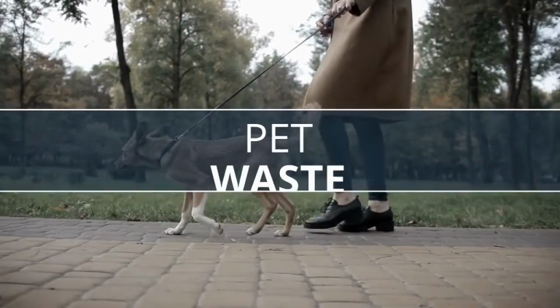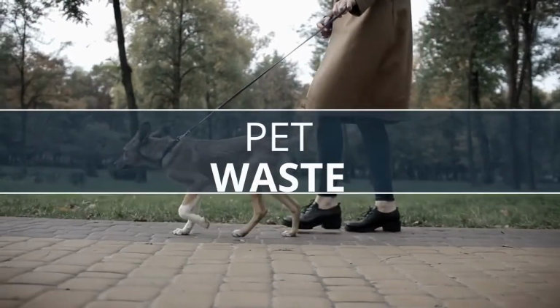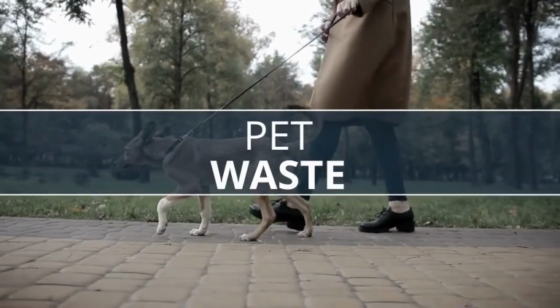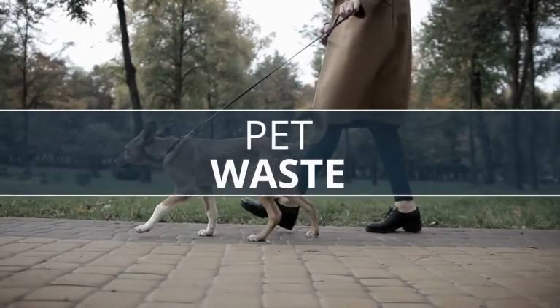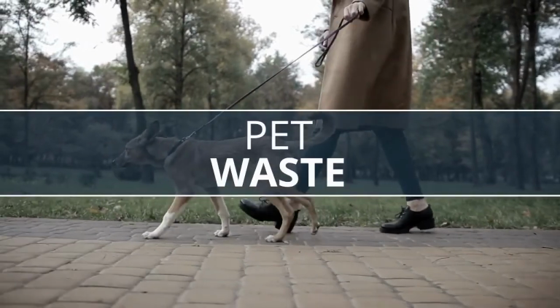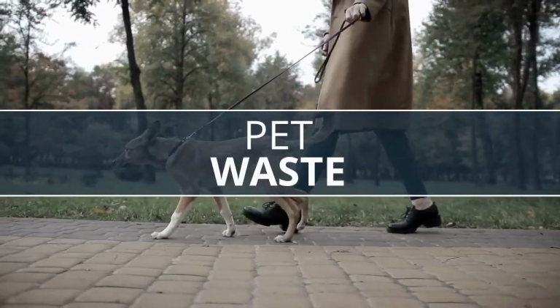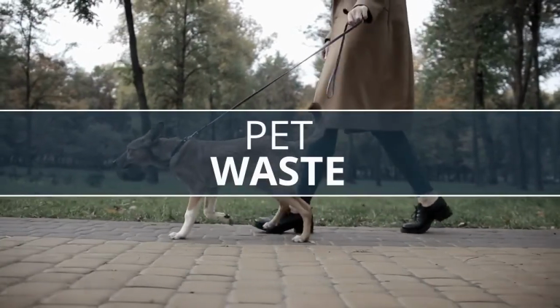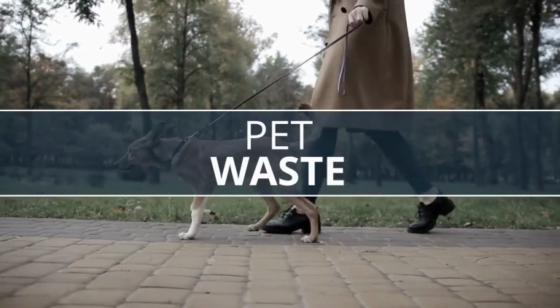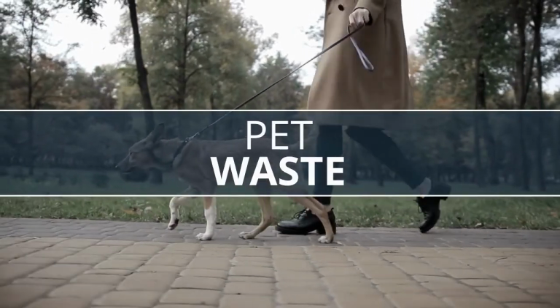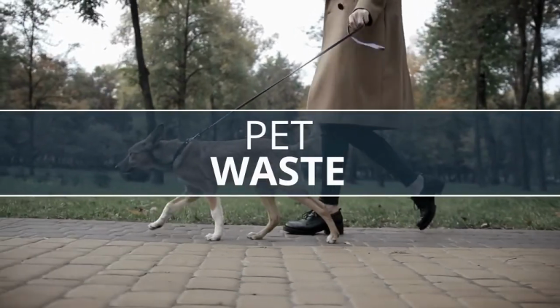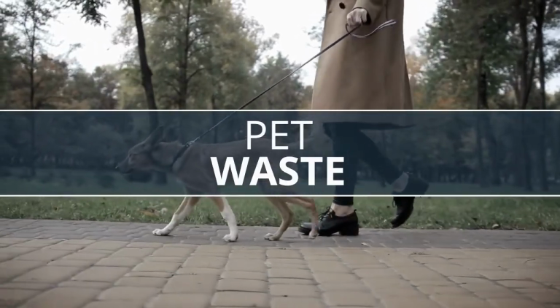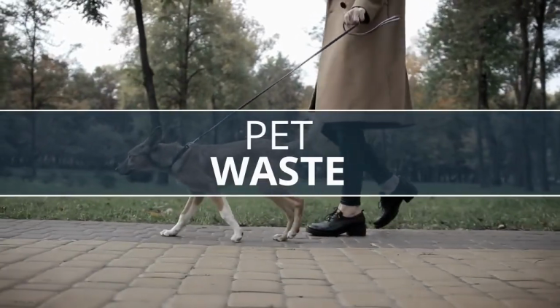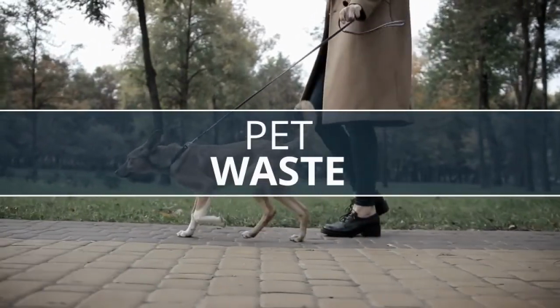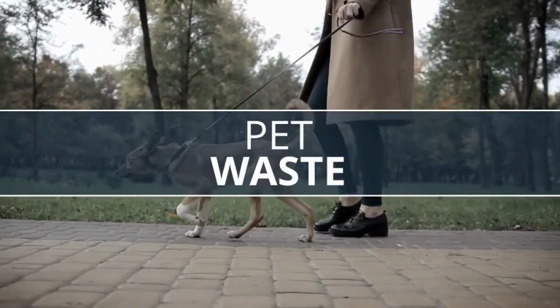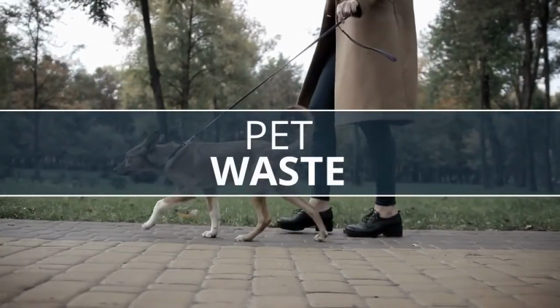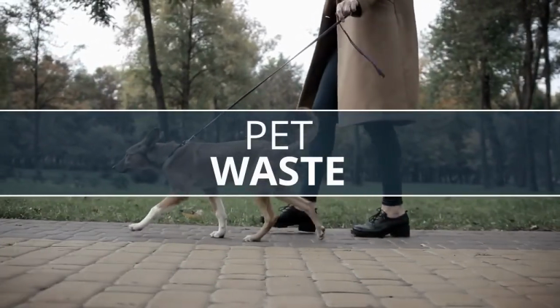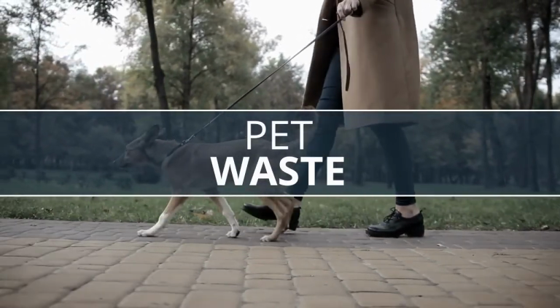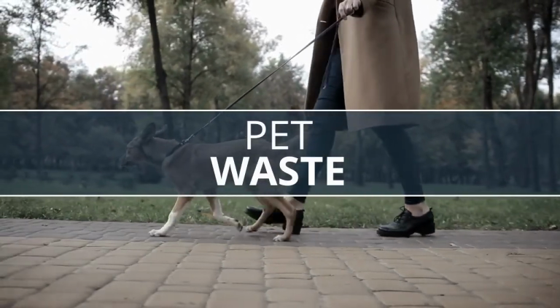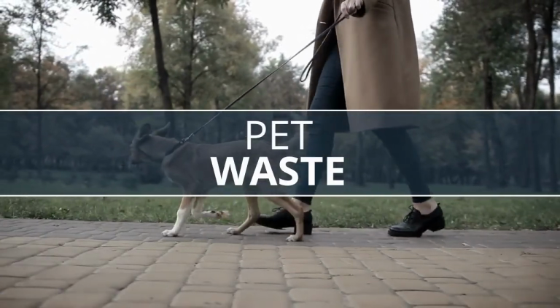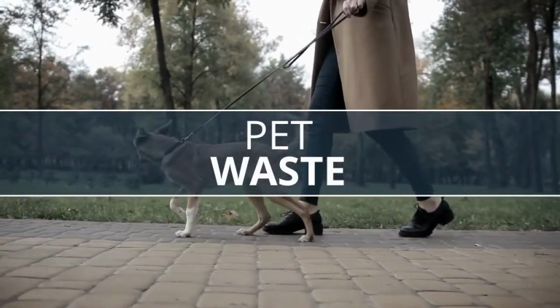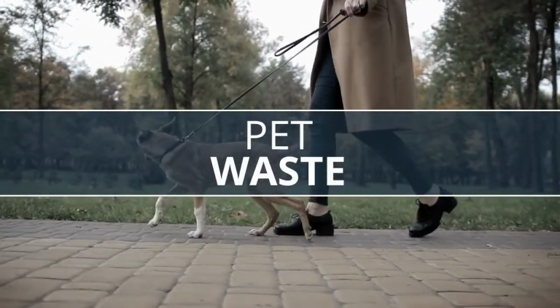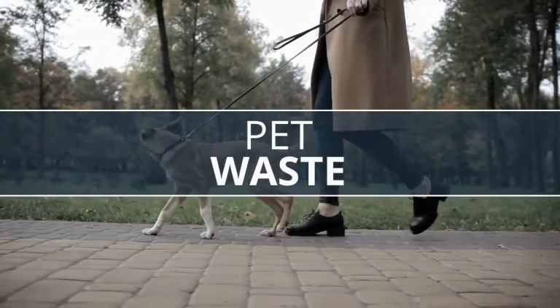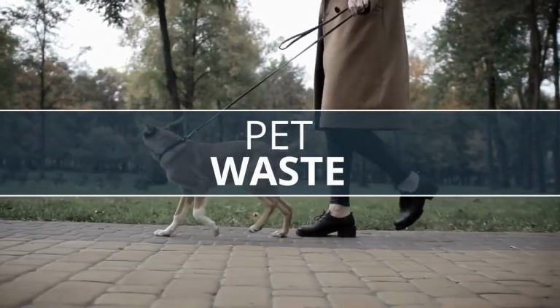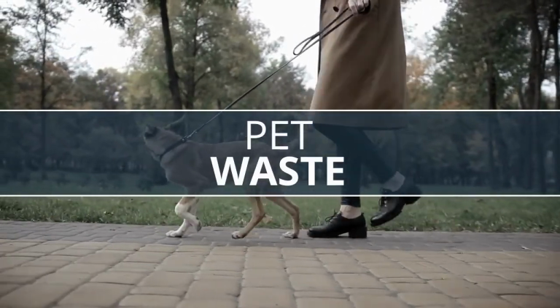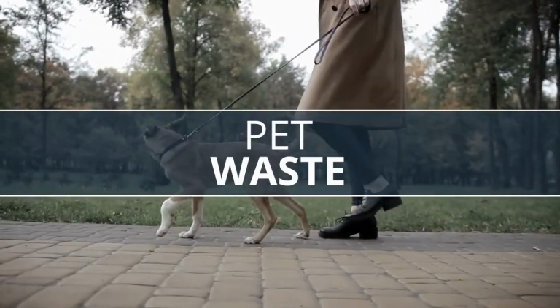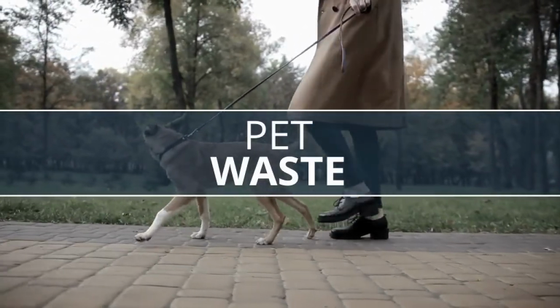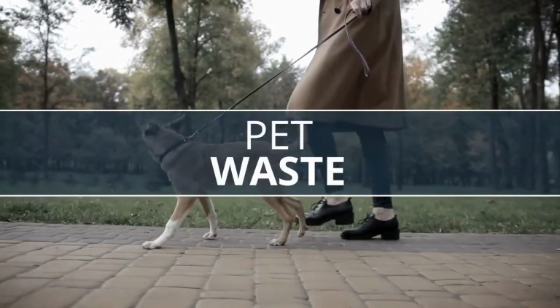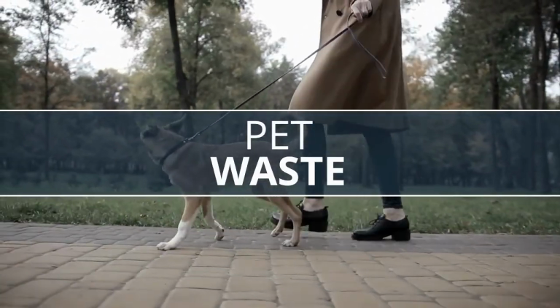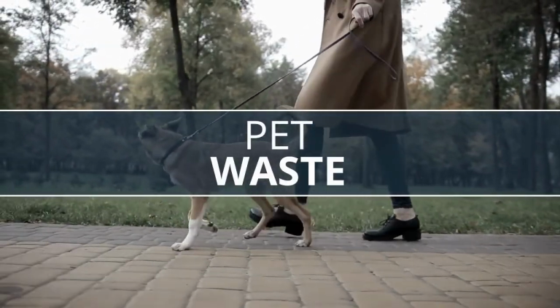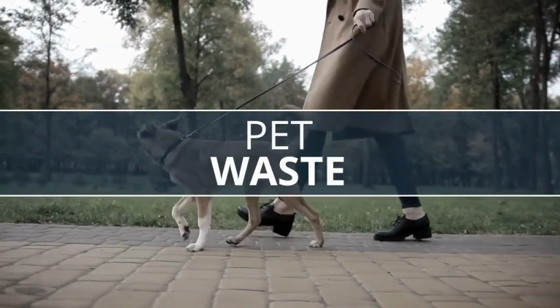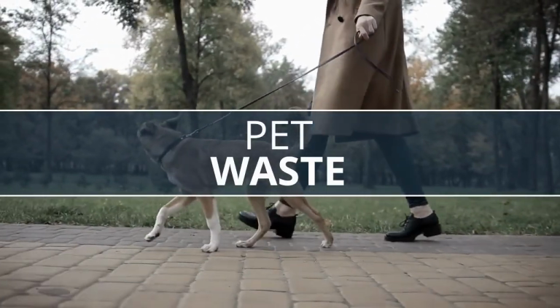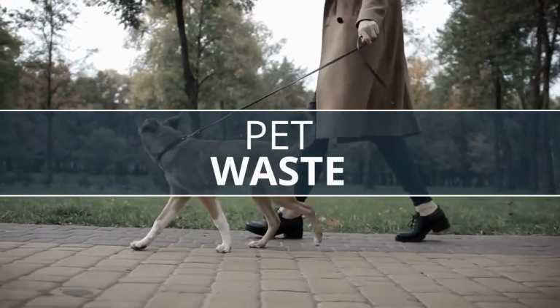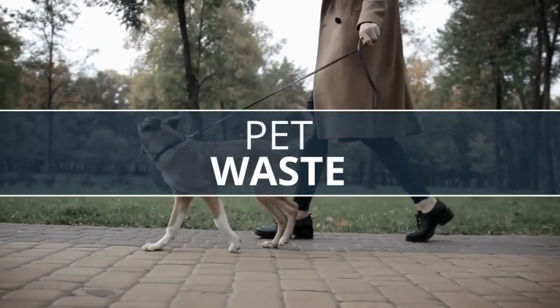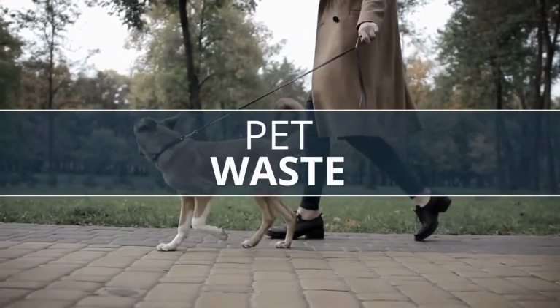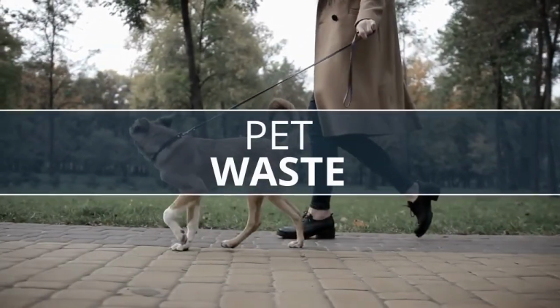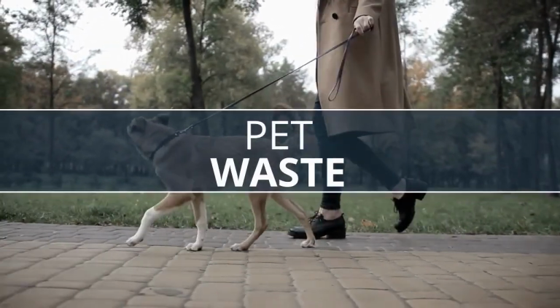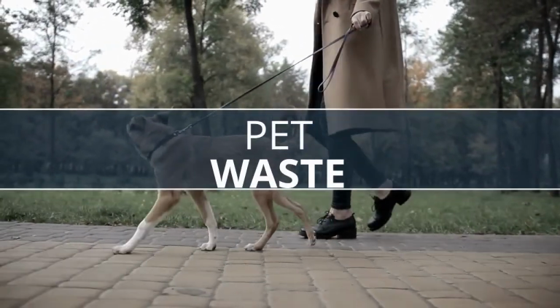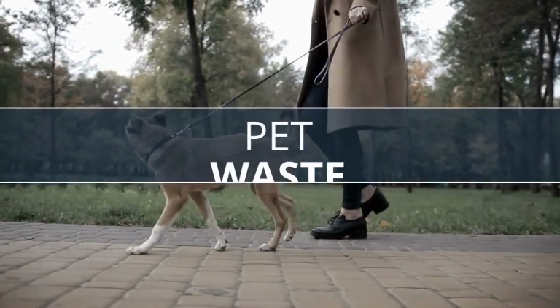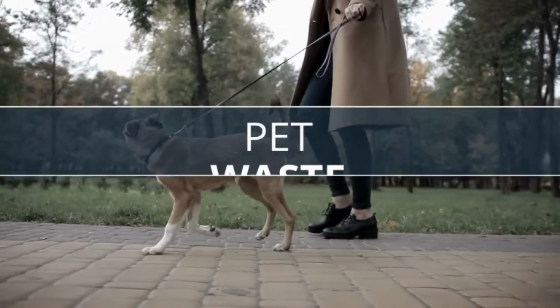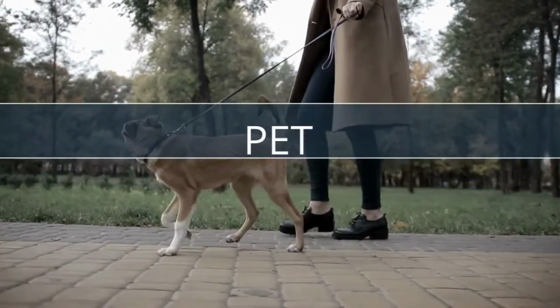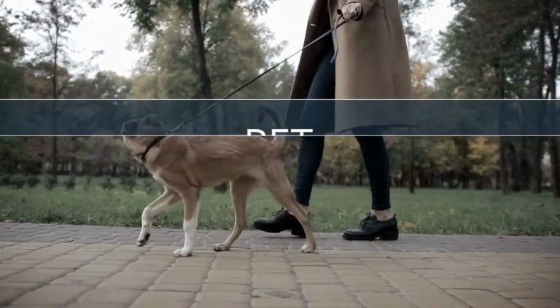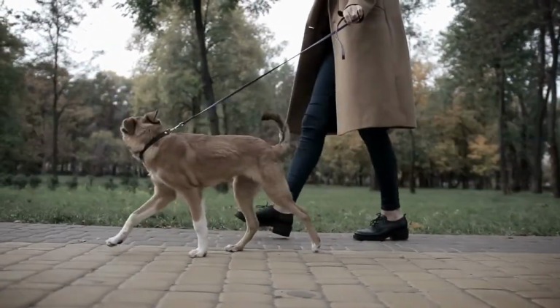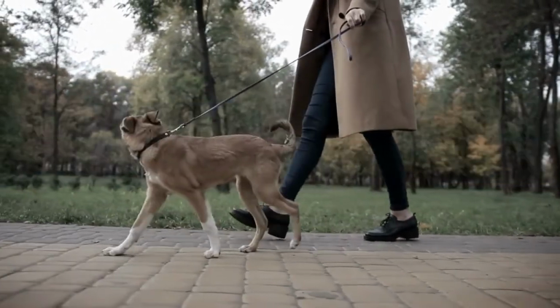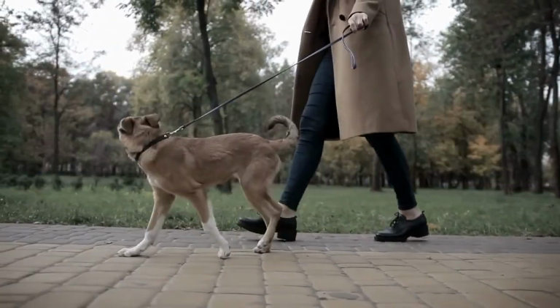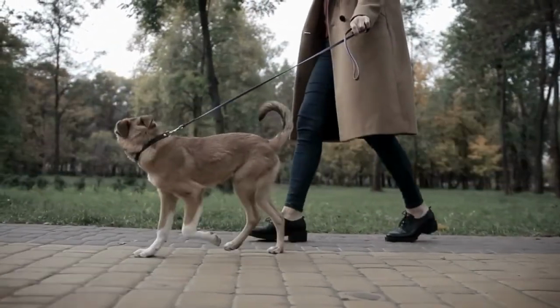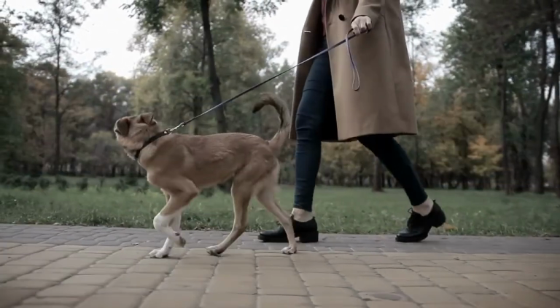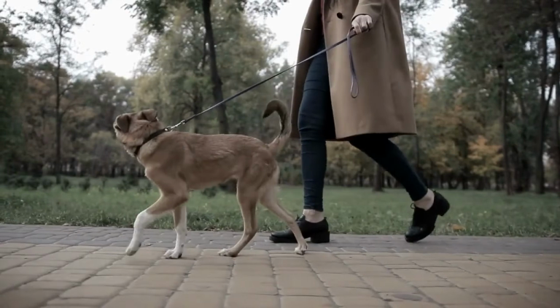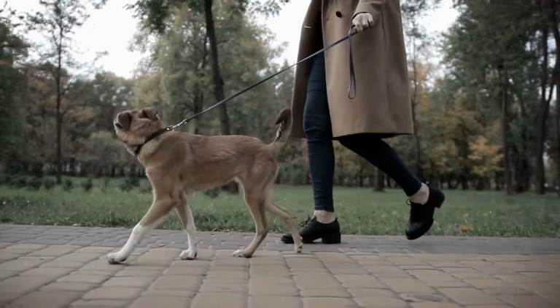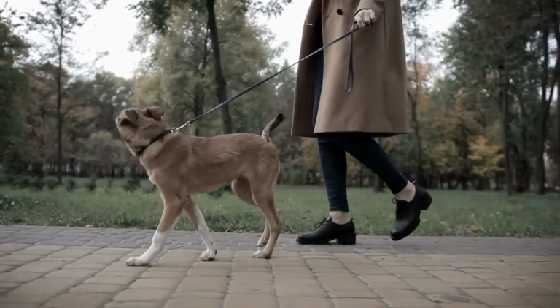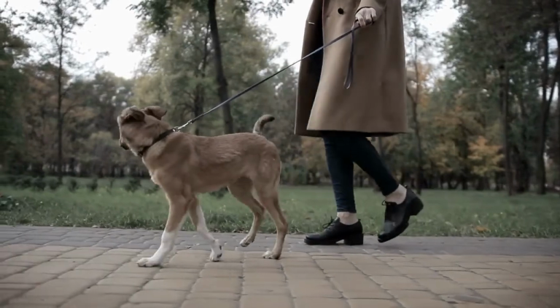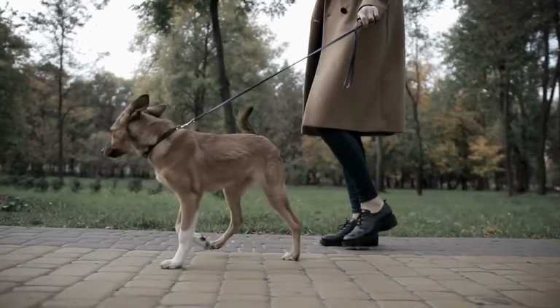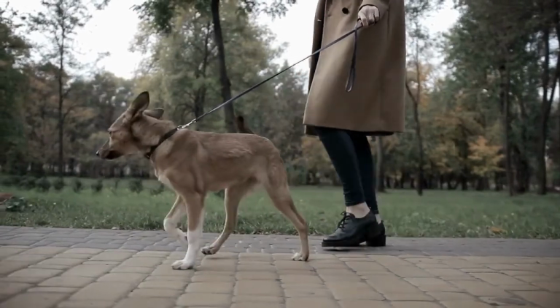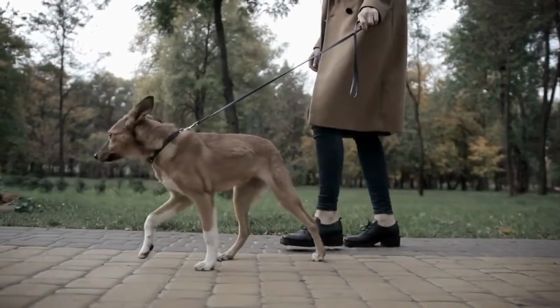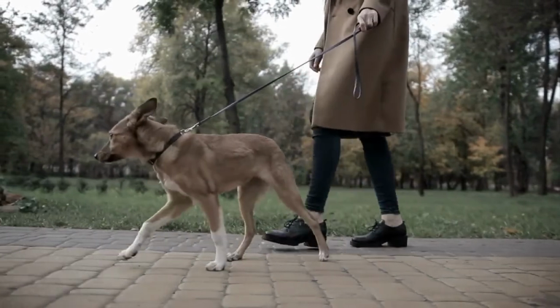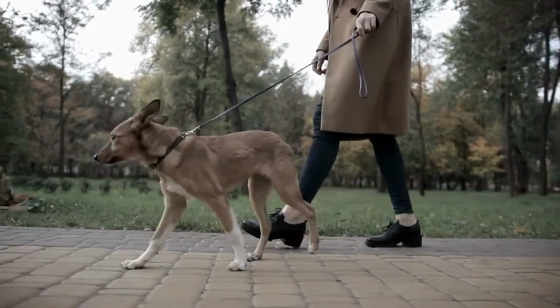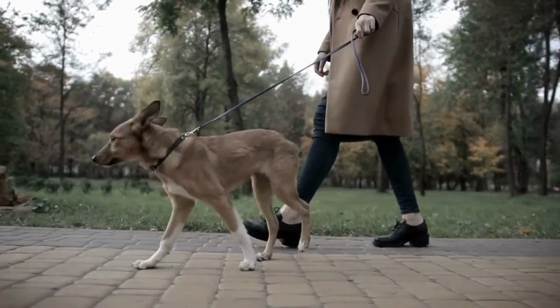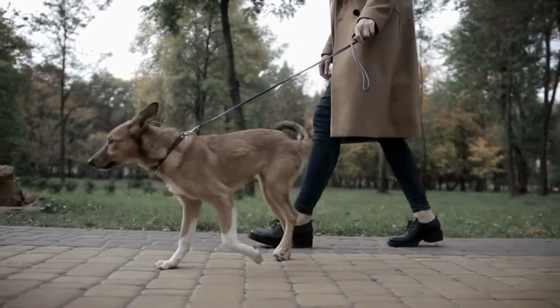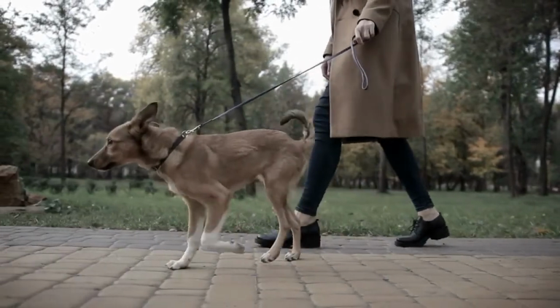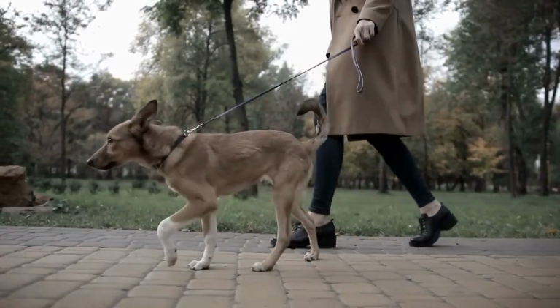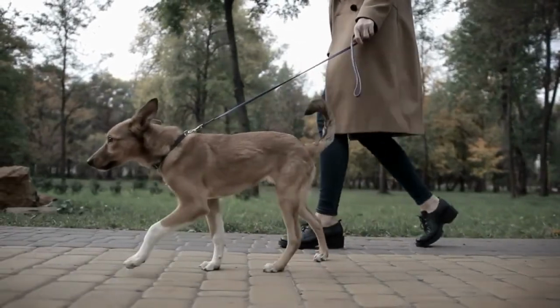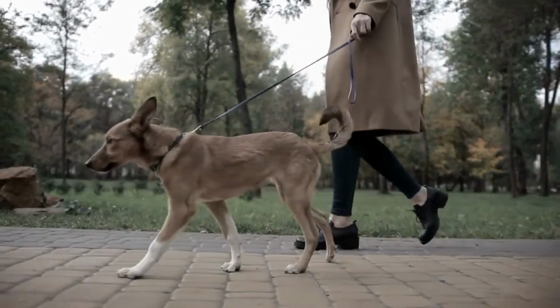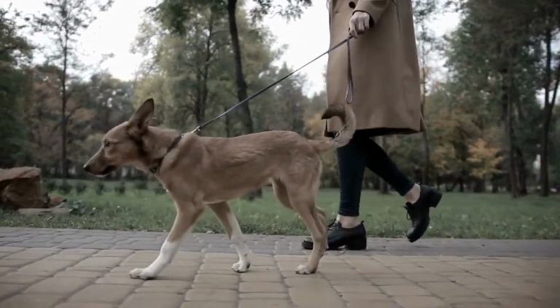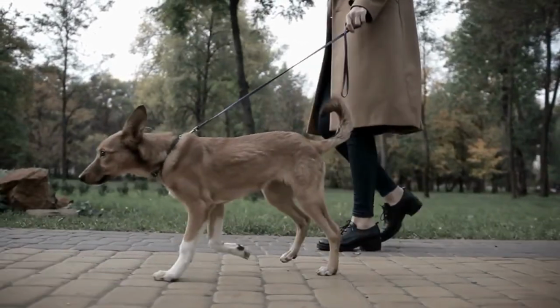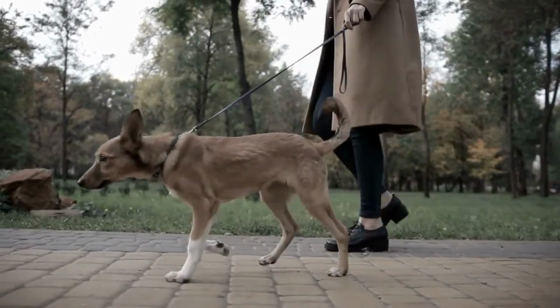Pet waste: when you don't pick up your dog's poop, this puts bacteria into our streams, which can be harmful to our health.